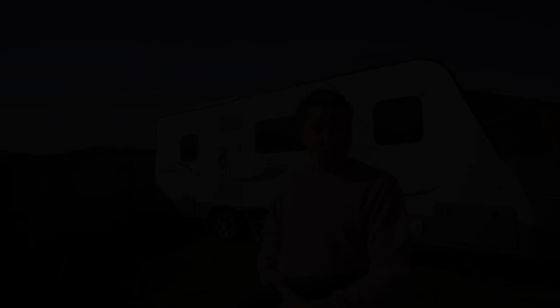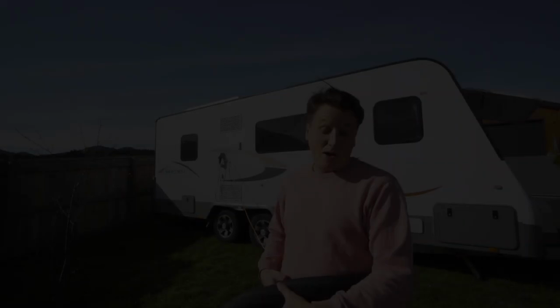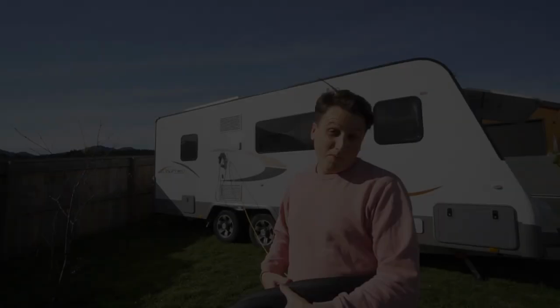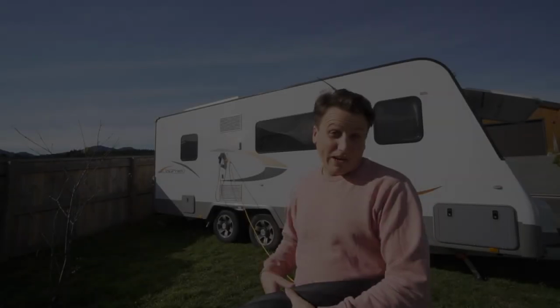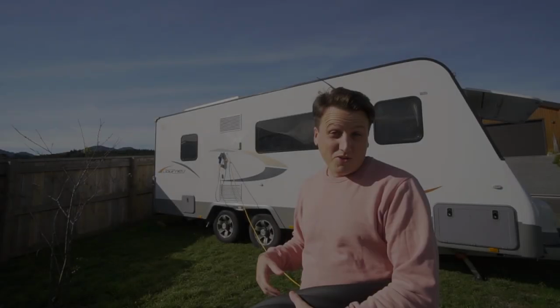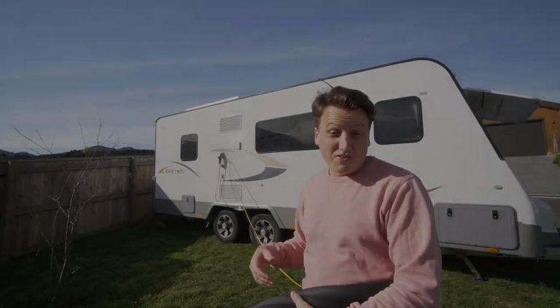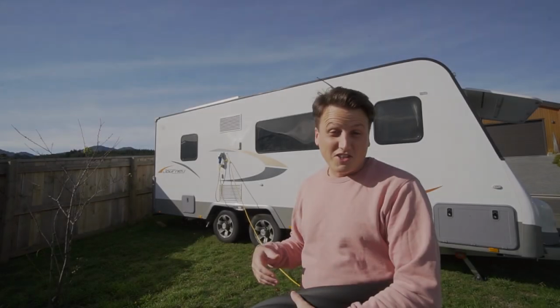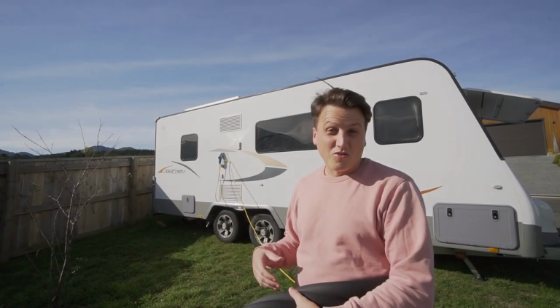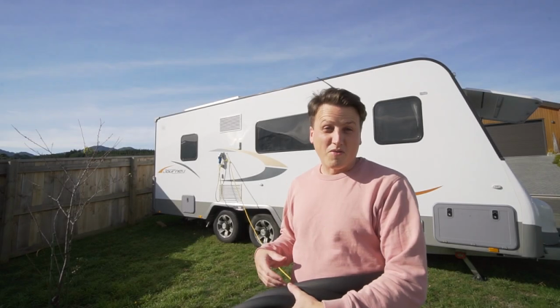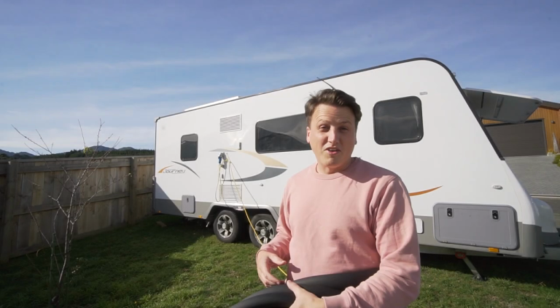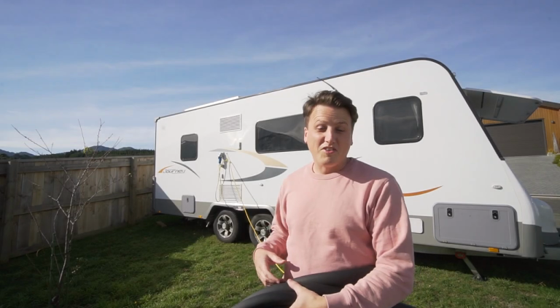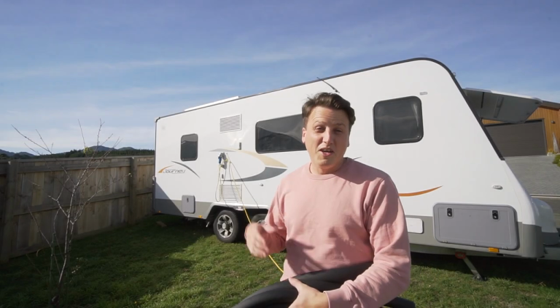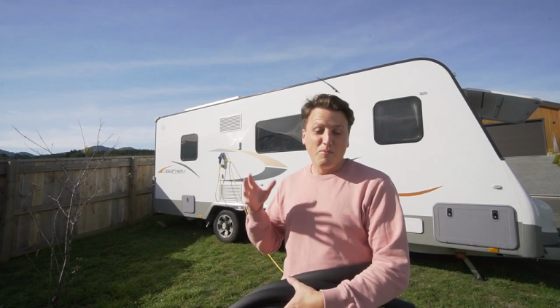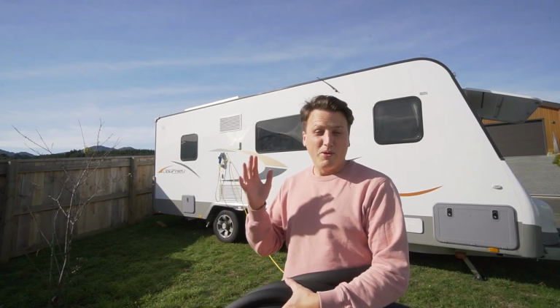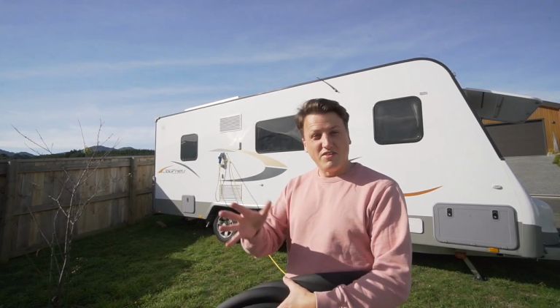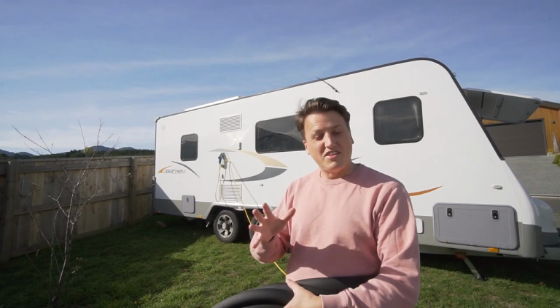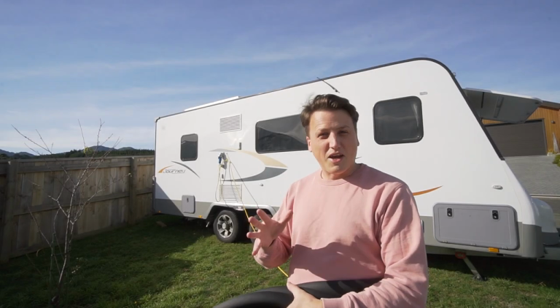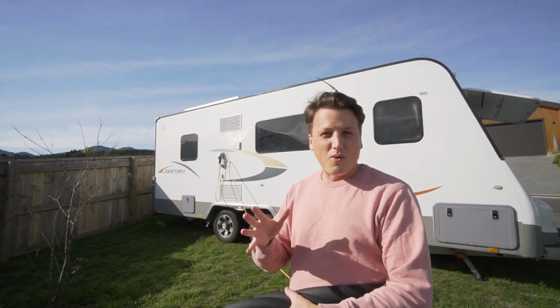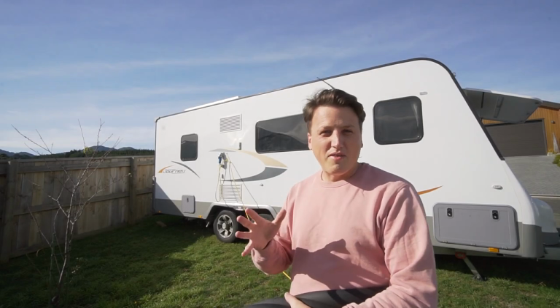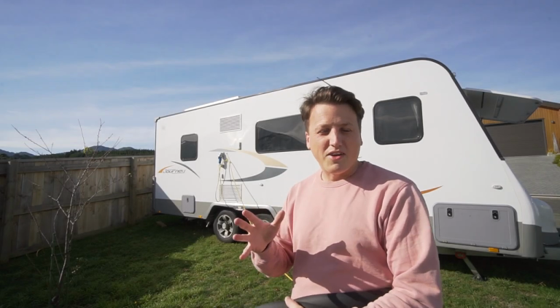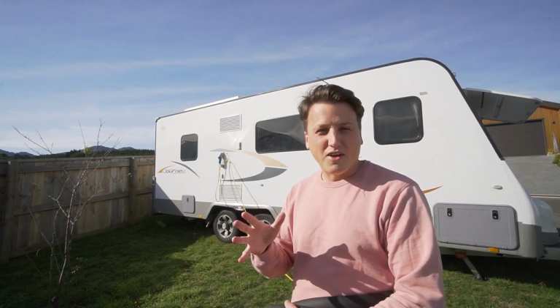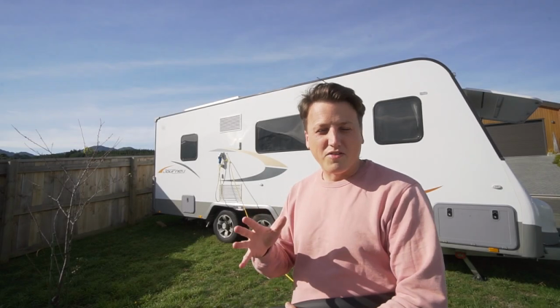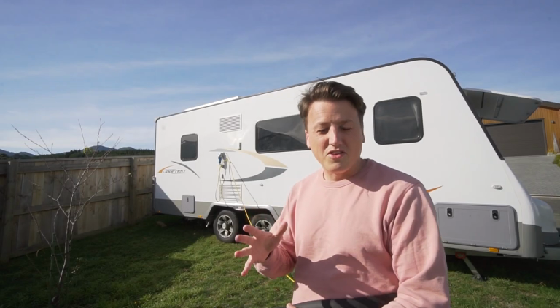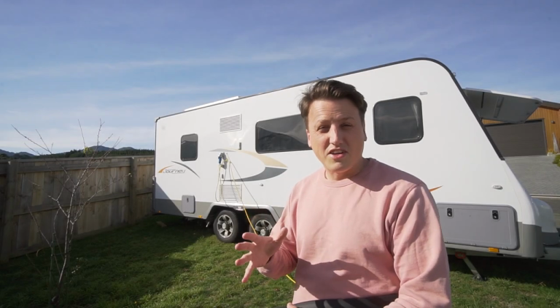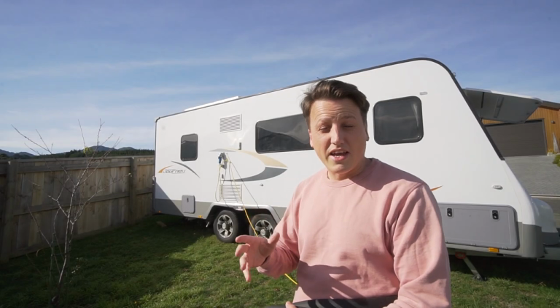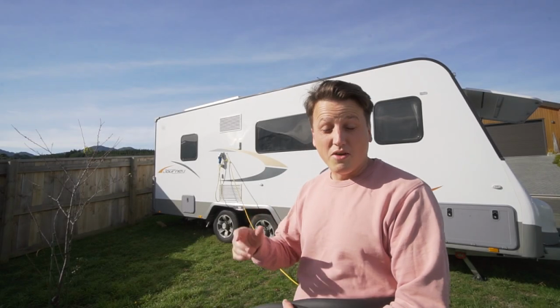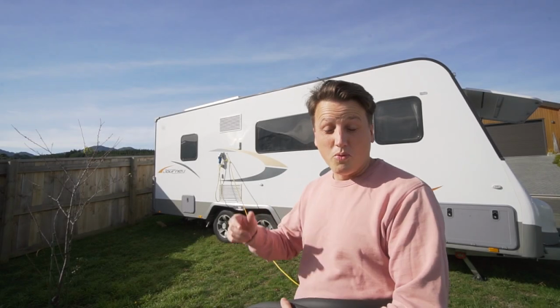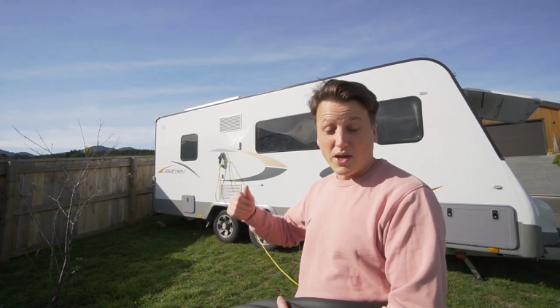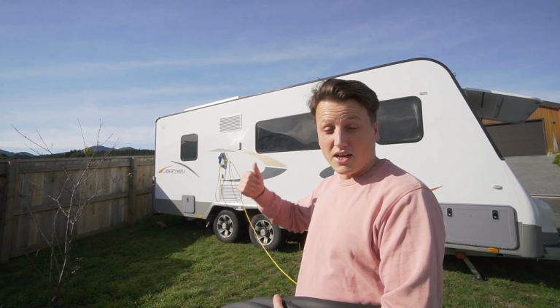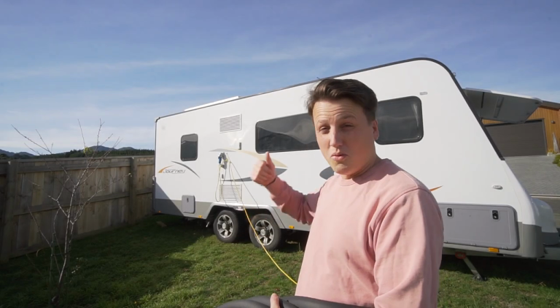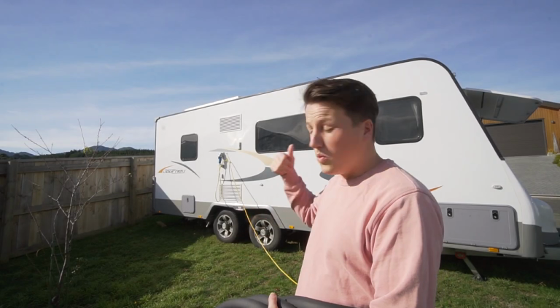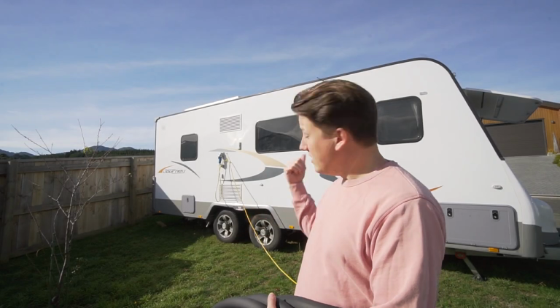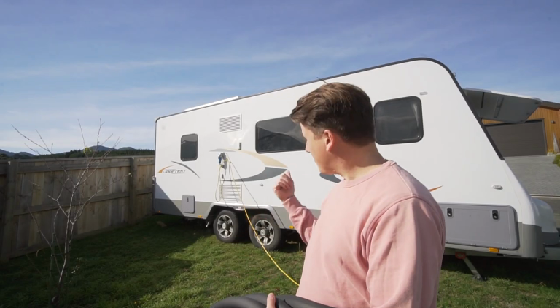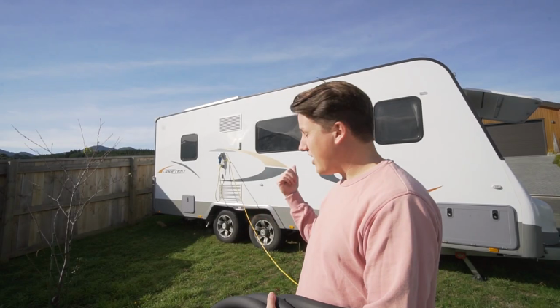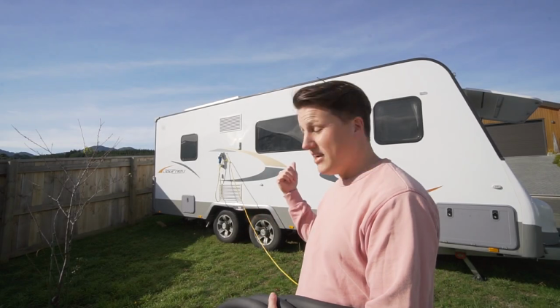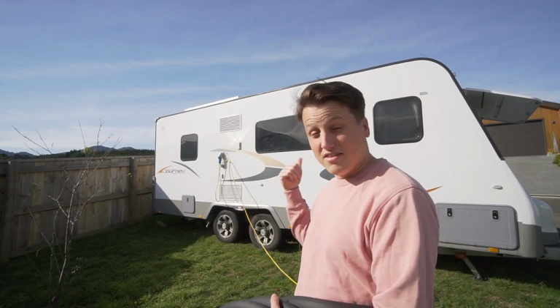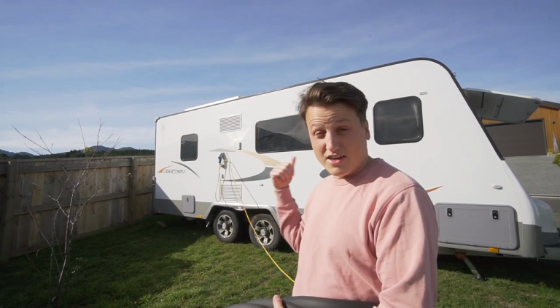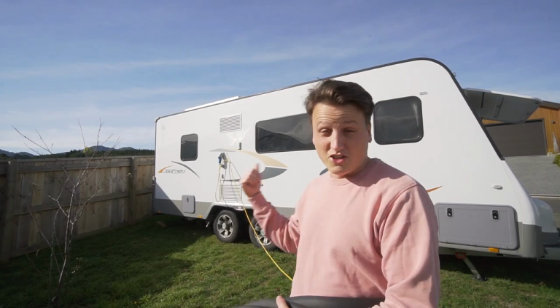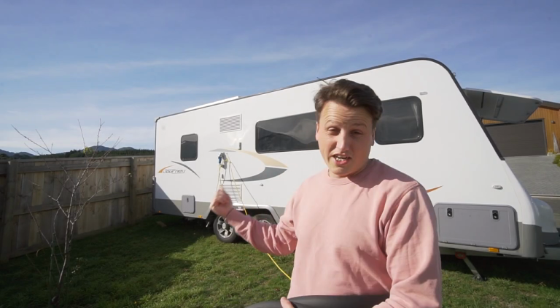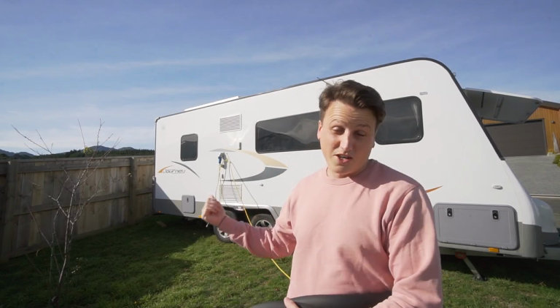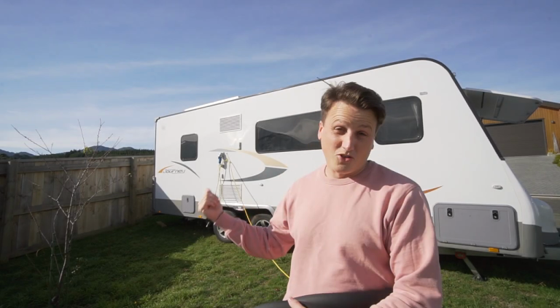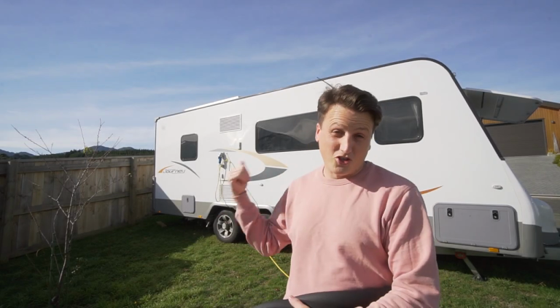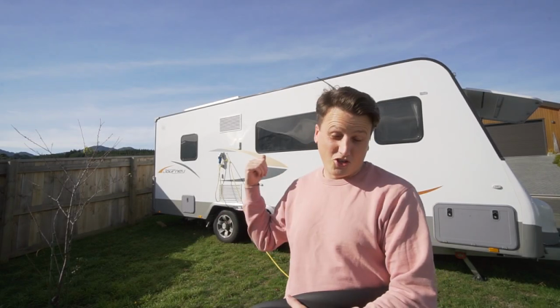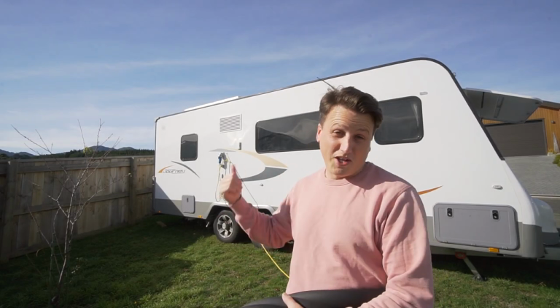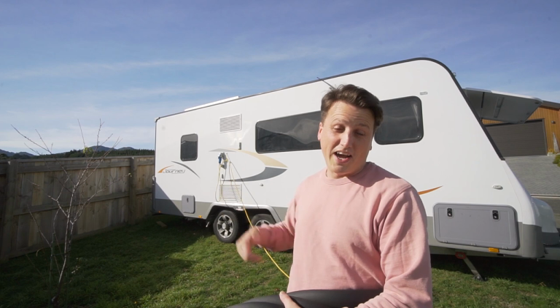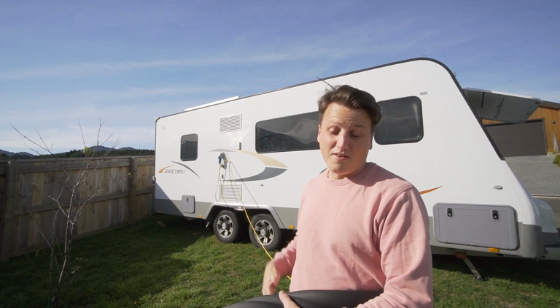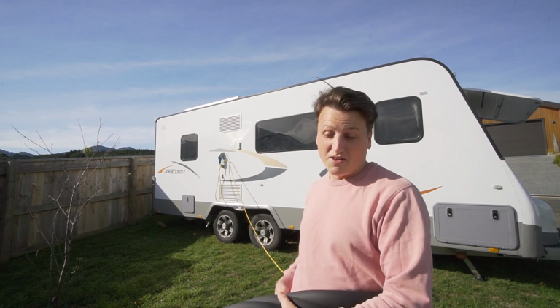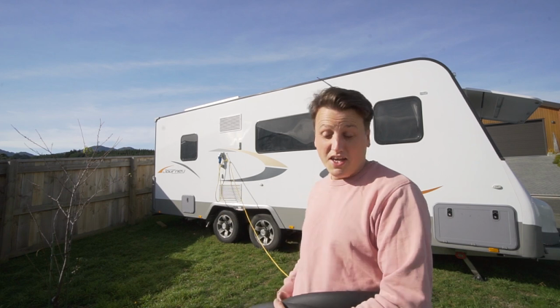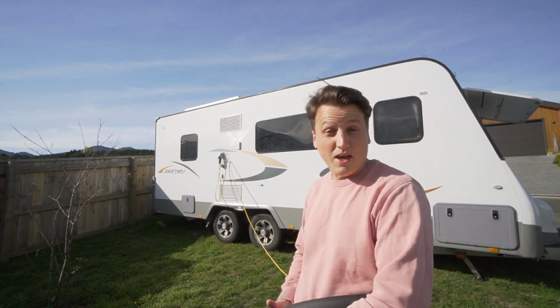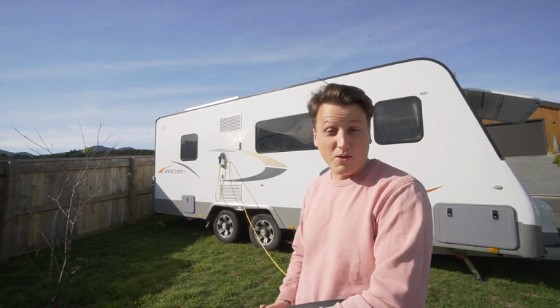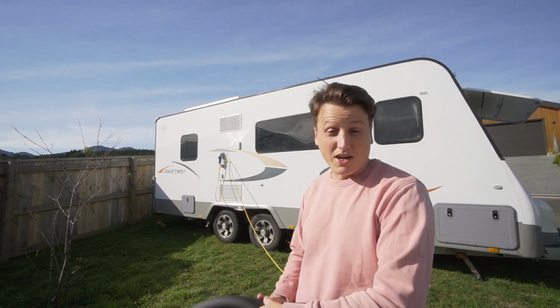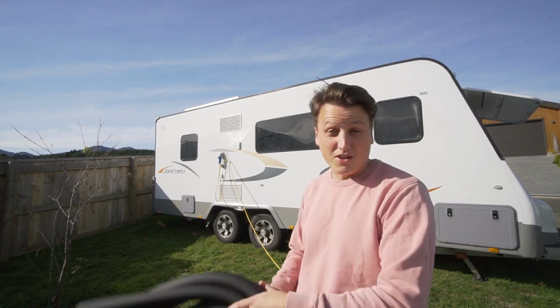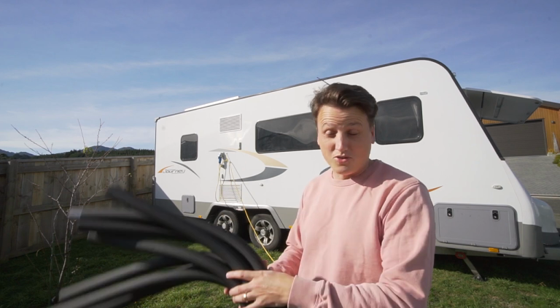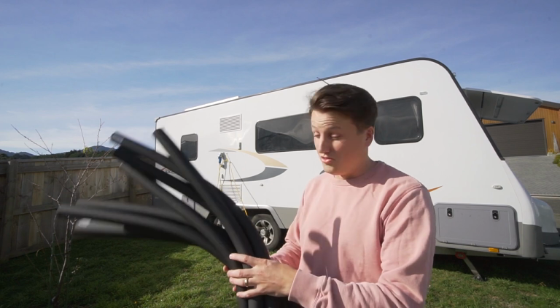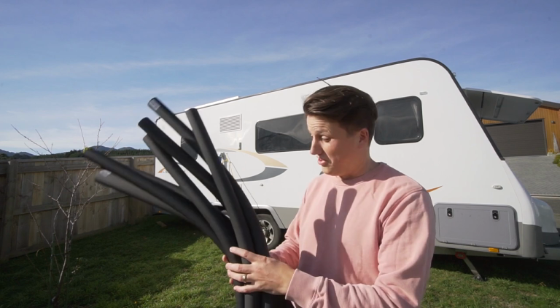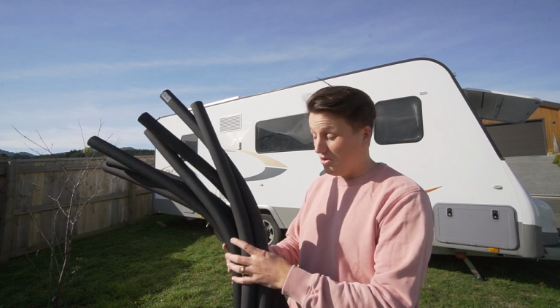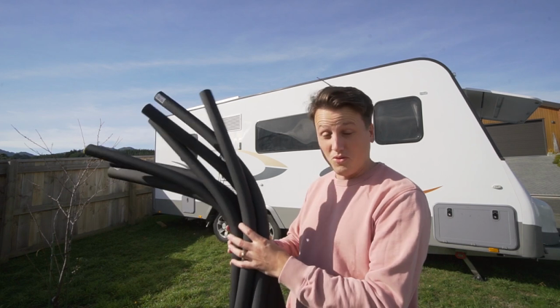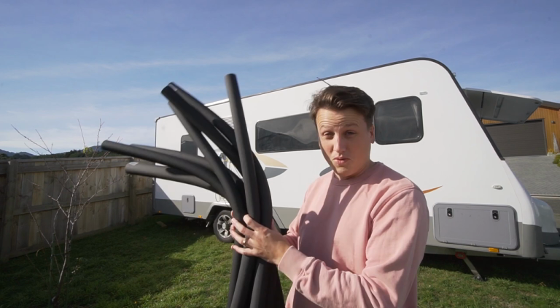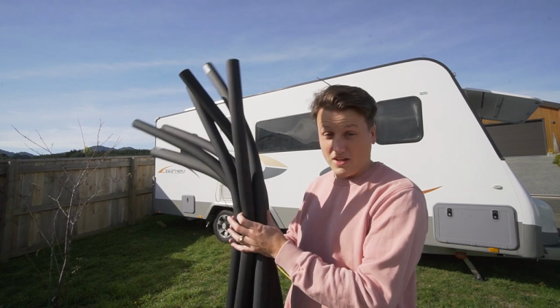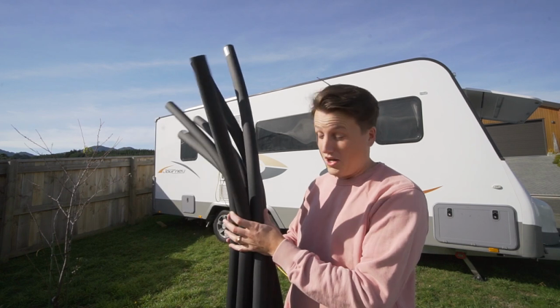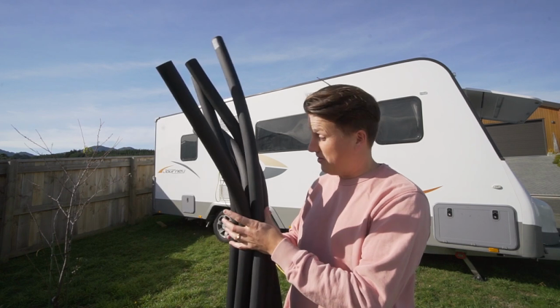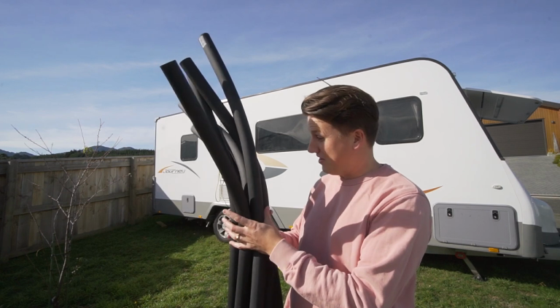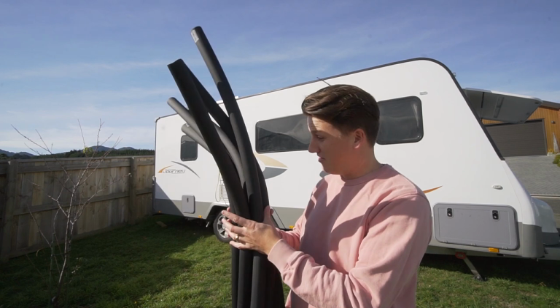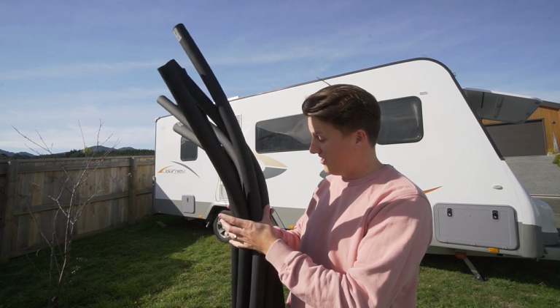Welcome back to Adventures with Rosie. Bit of a DIY video for you today. We are going to winterize our Jayco Journey RV and we're going to do so with a load of this.